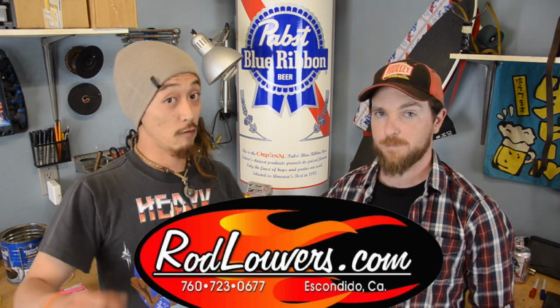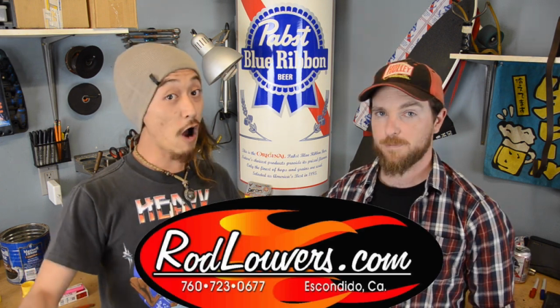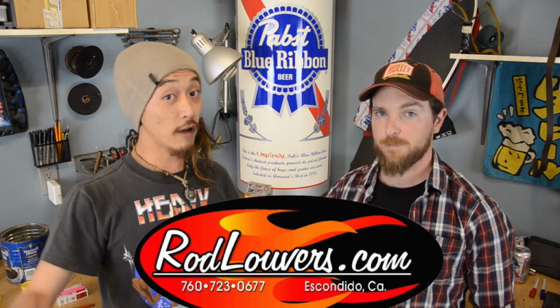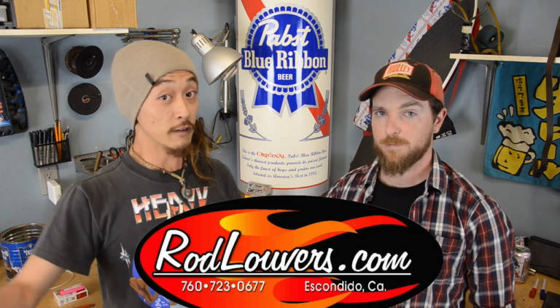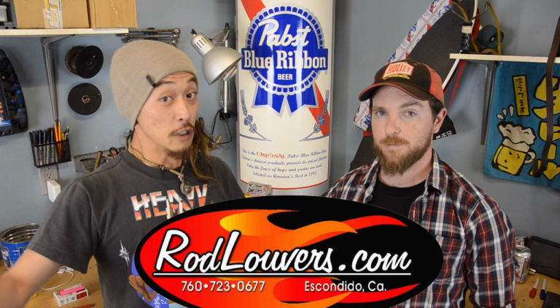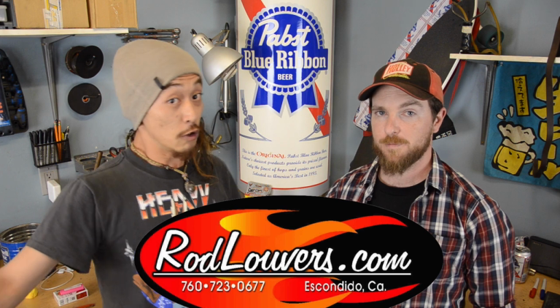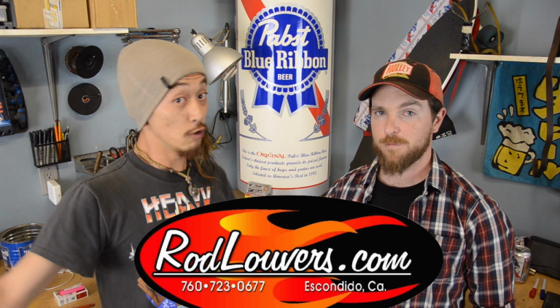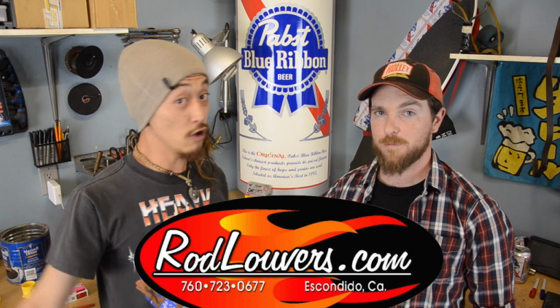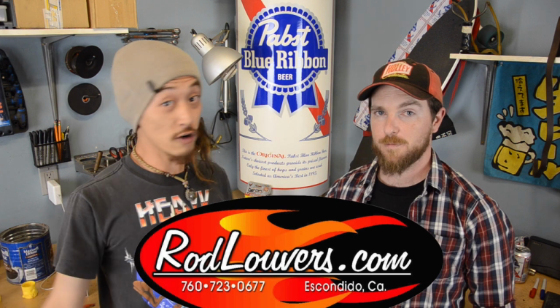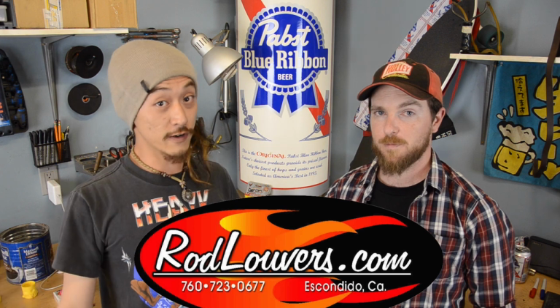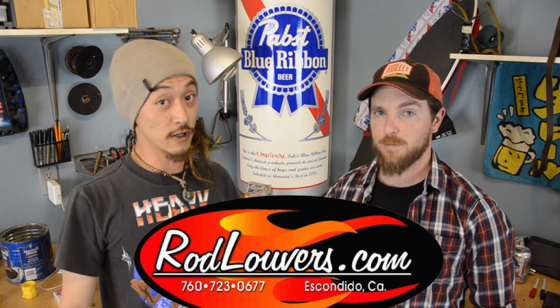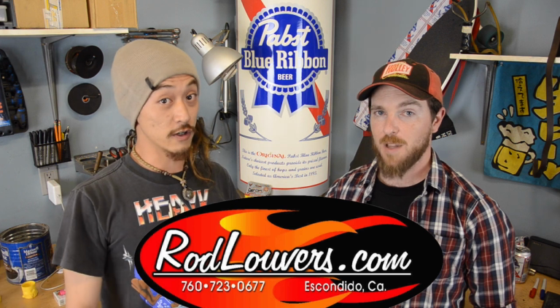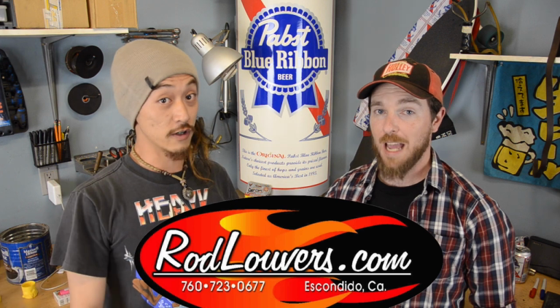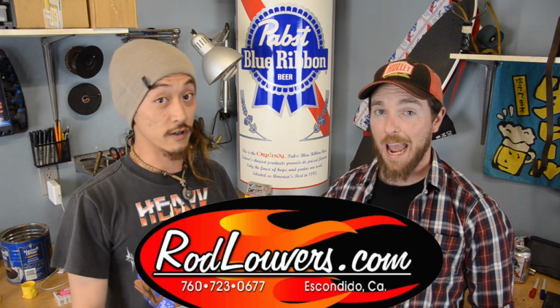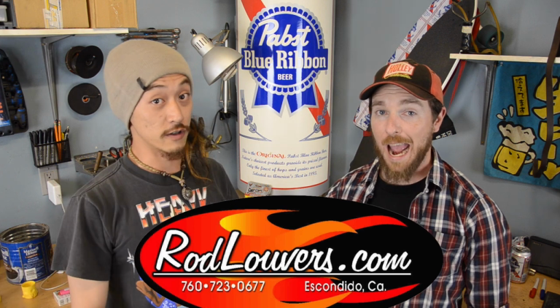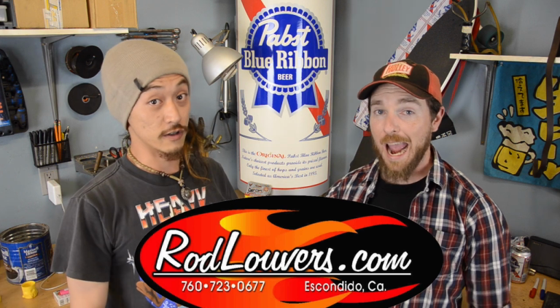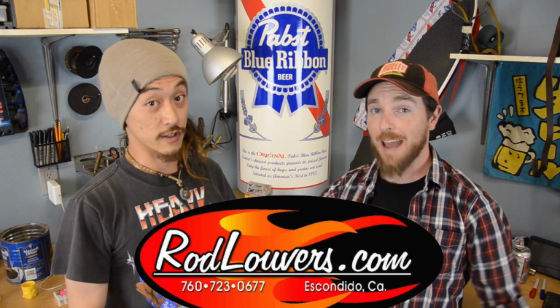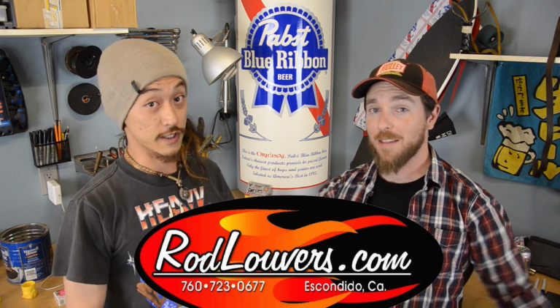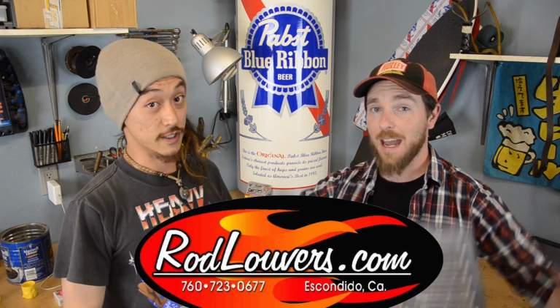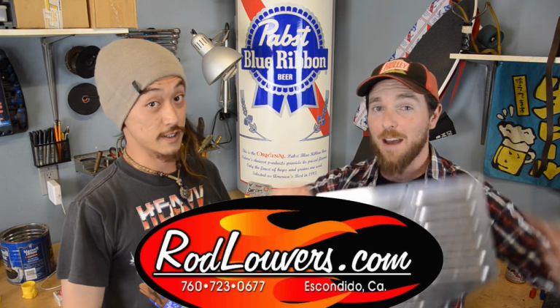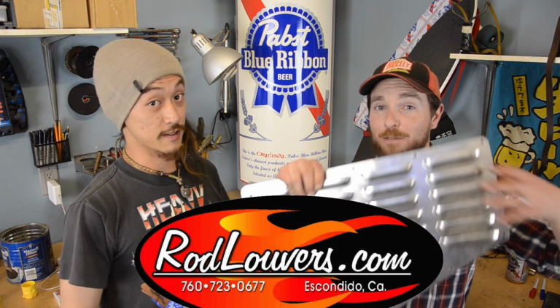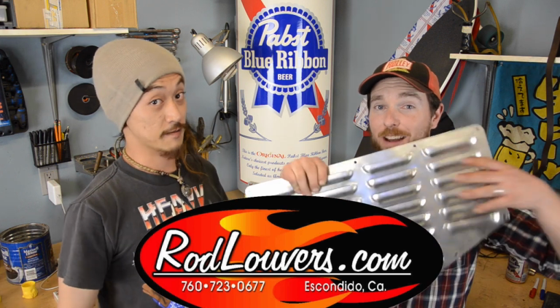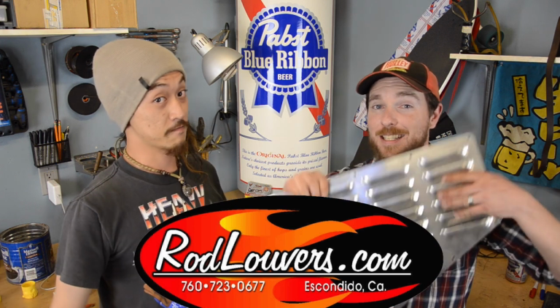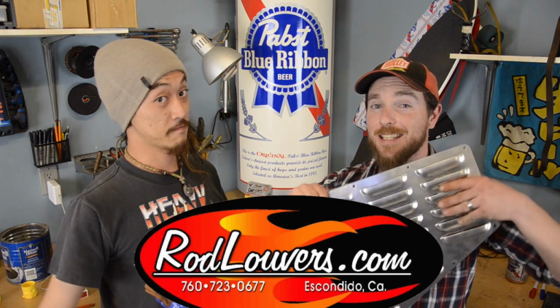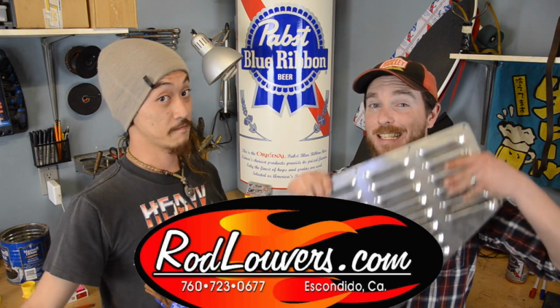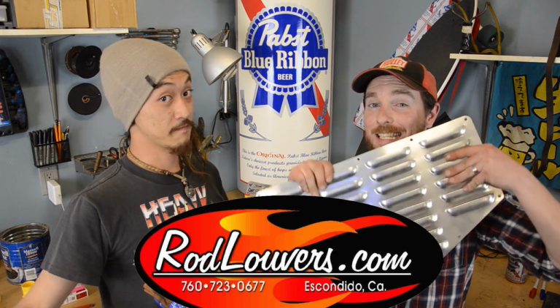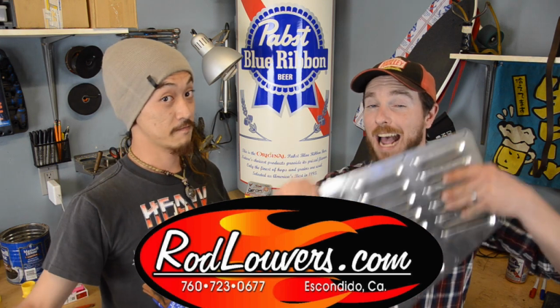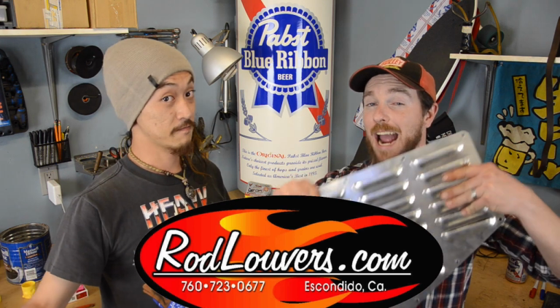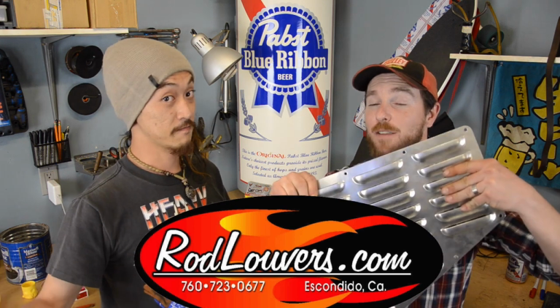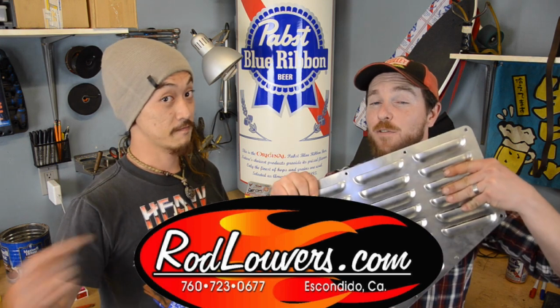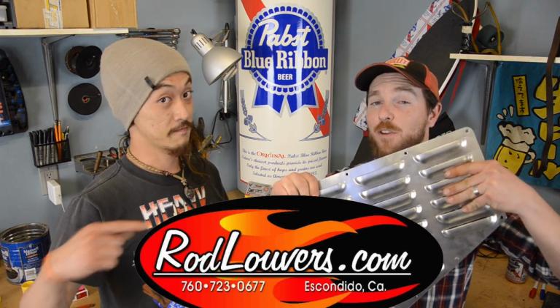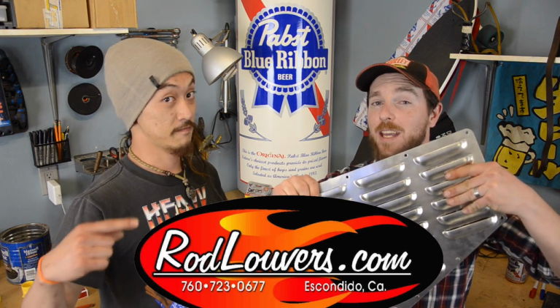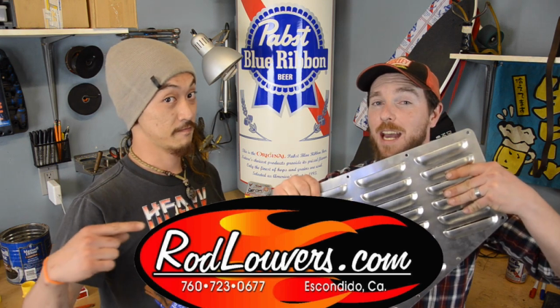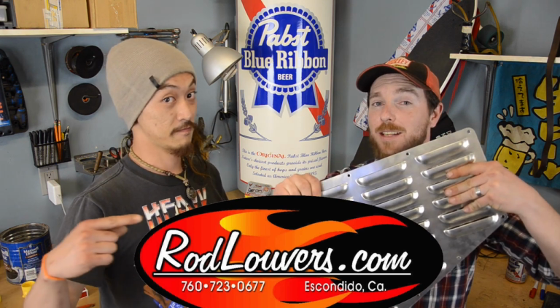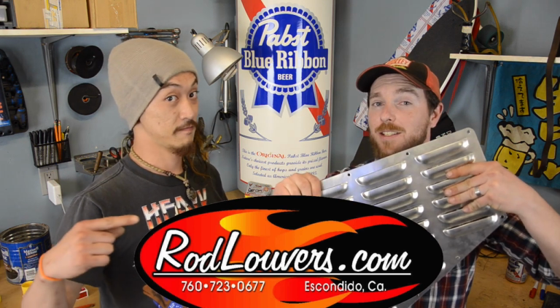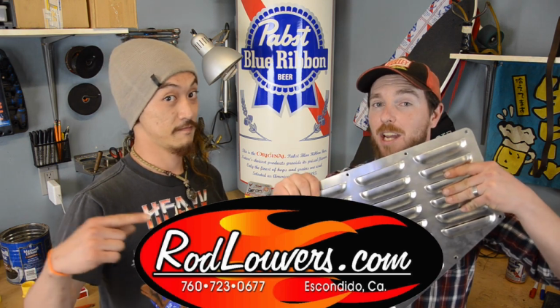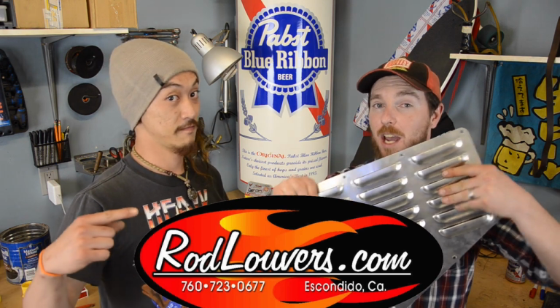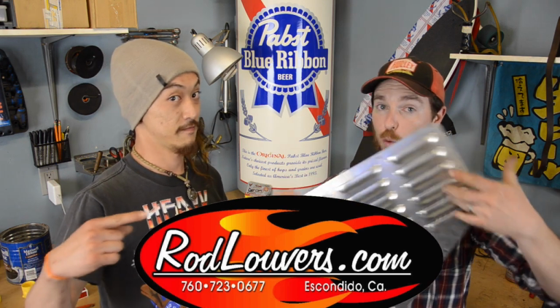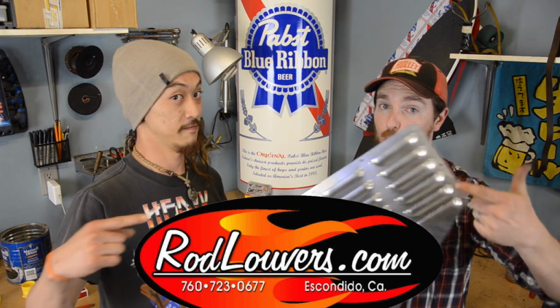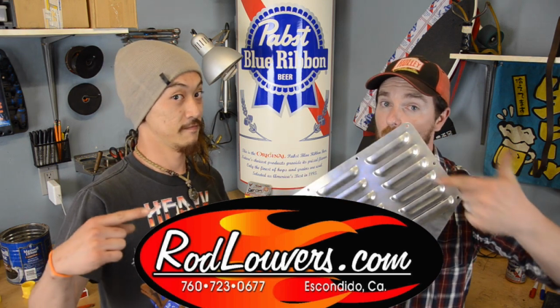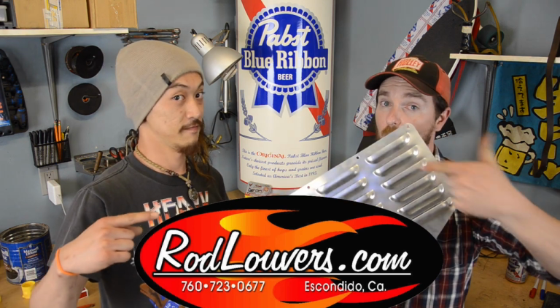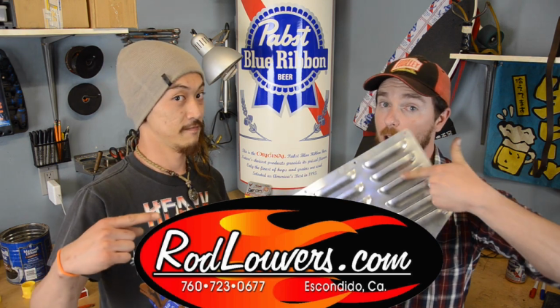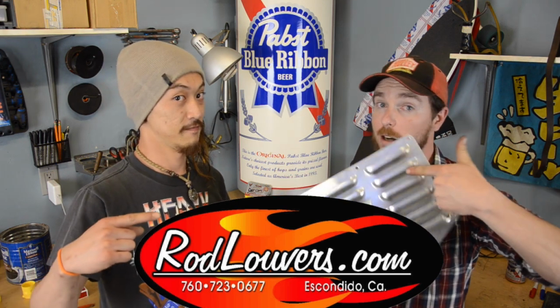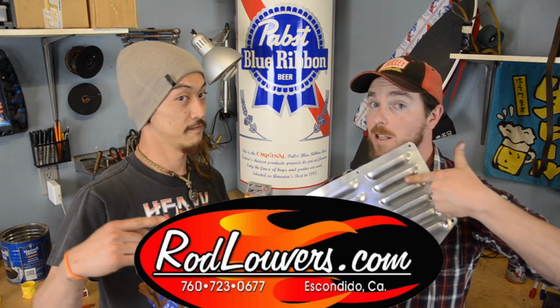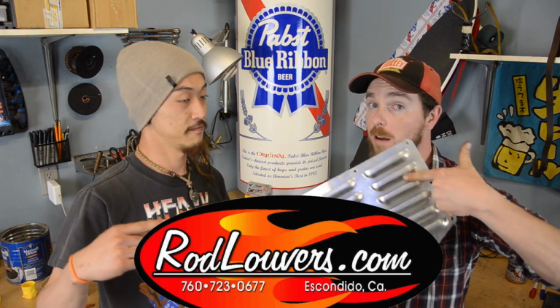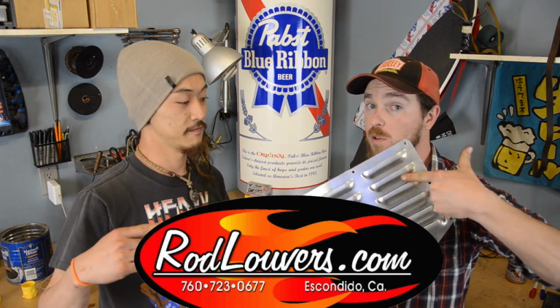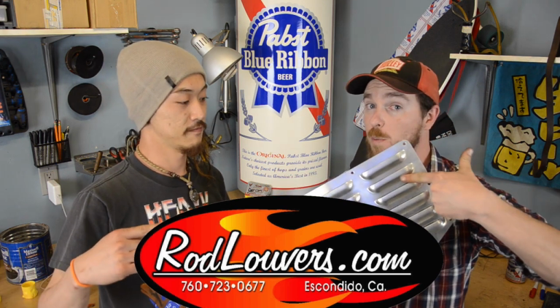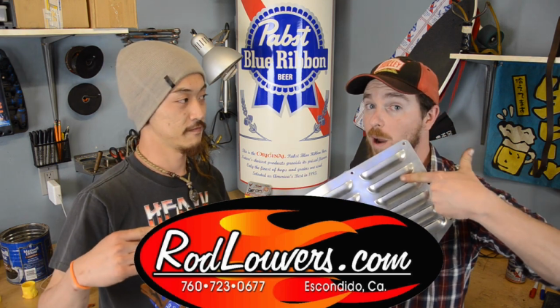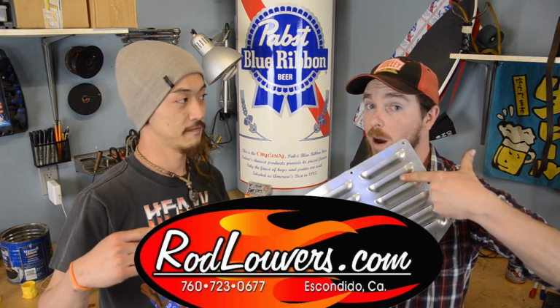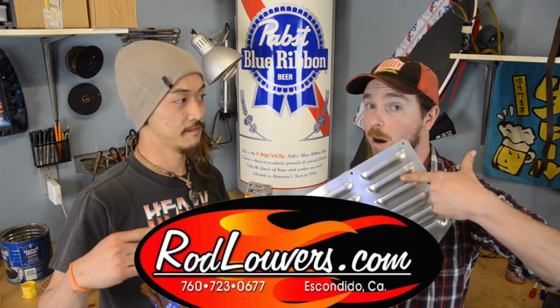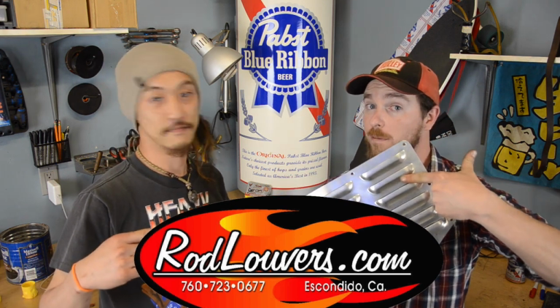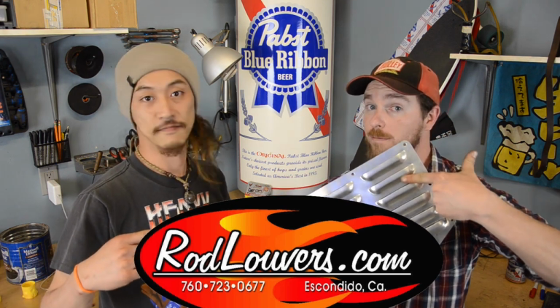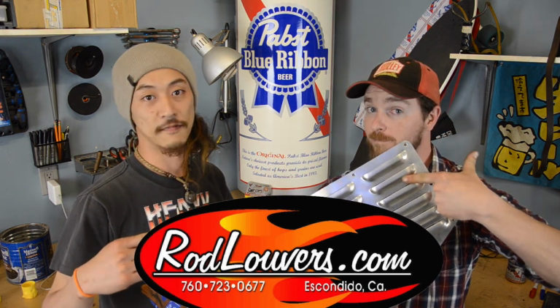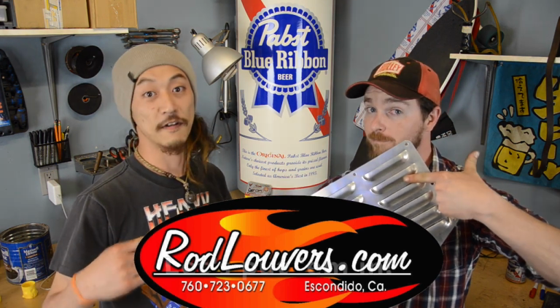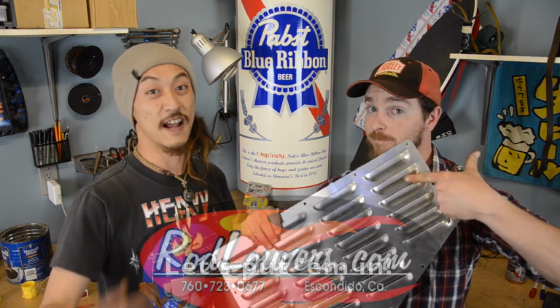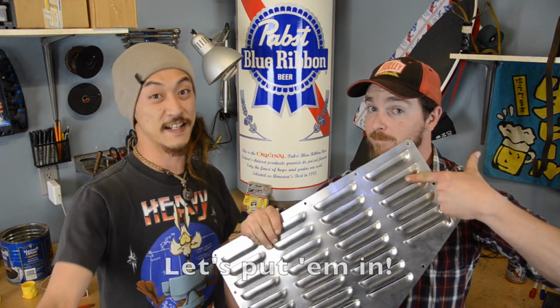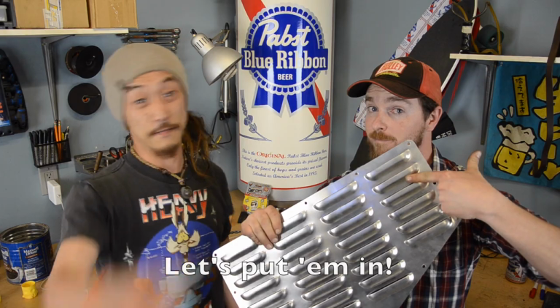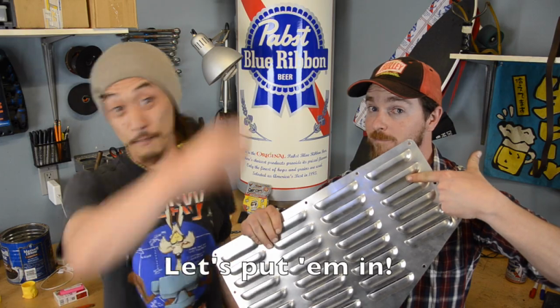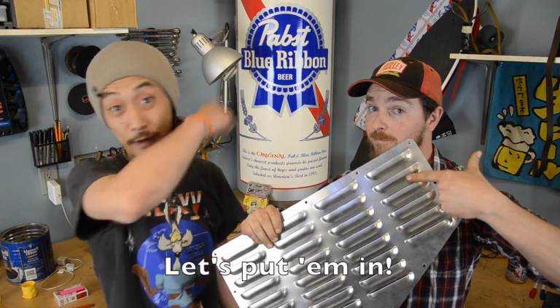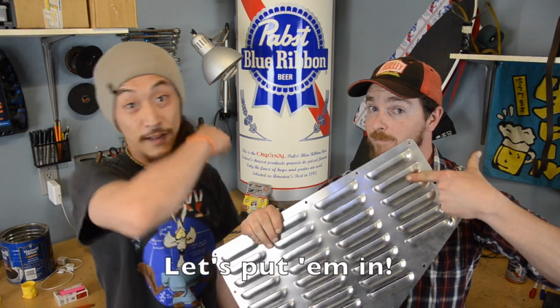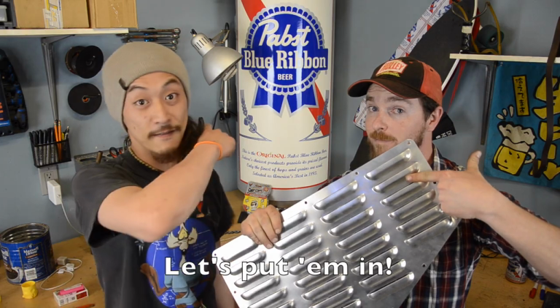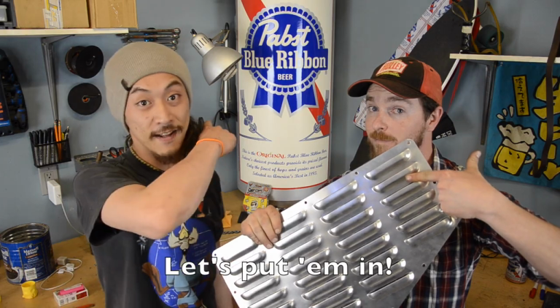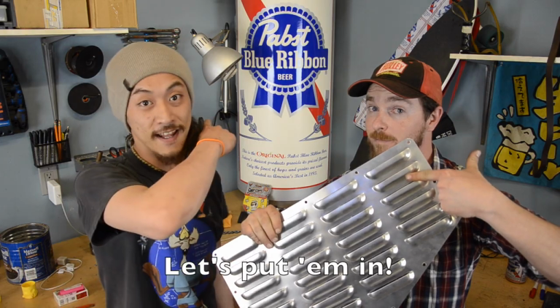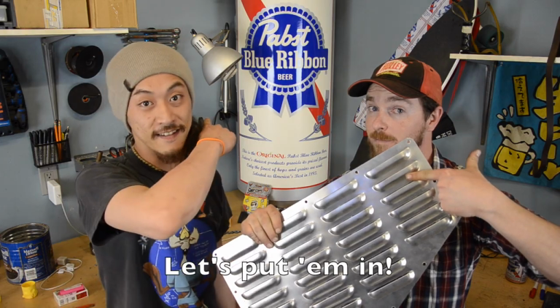Rod Louvers! And they have vents designed for the XJ. We got ourselves a pair — let's put them in!